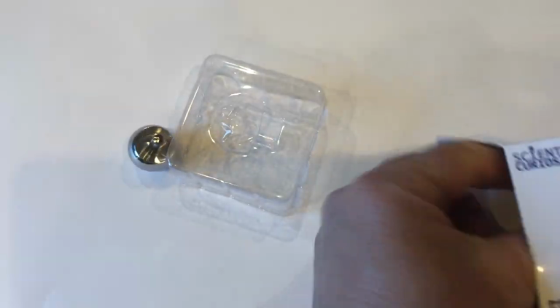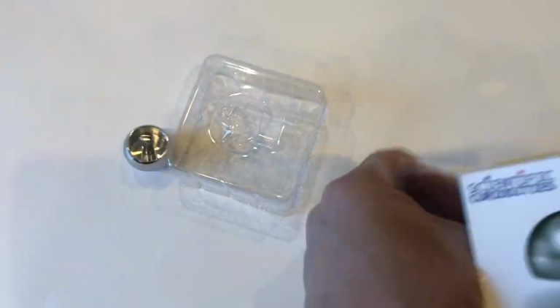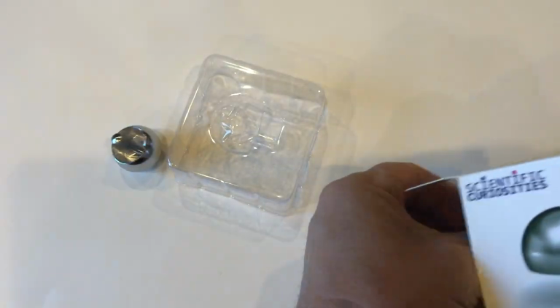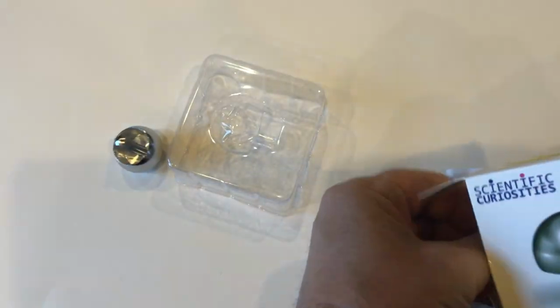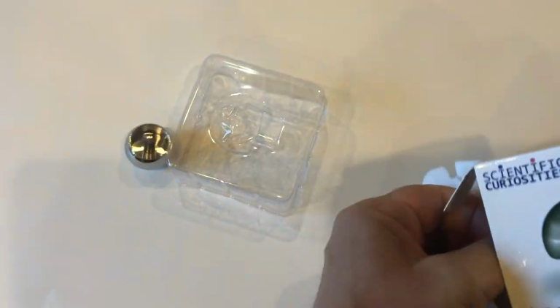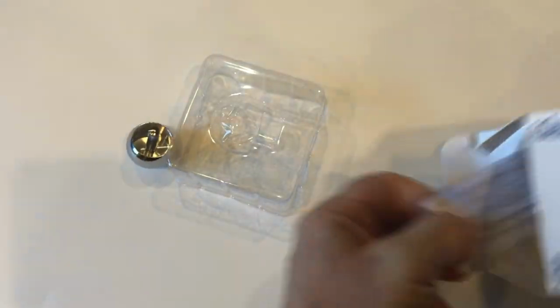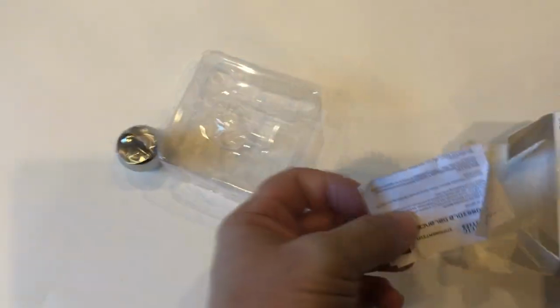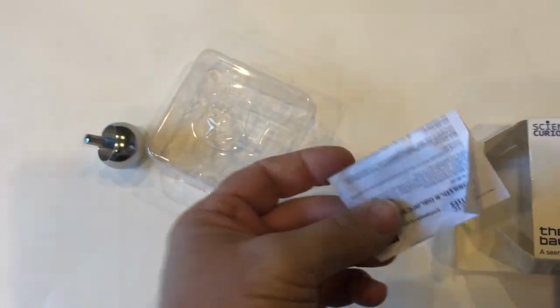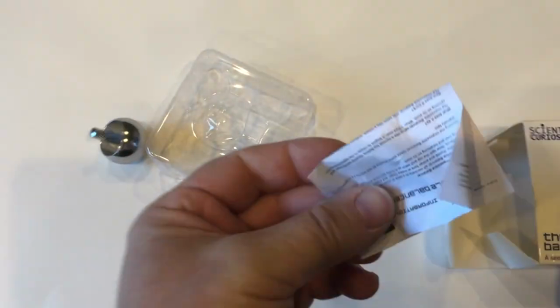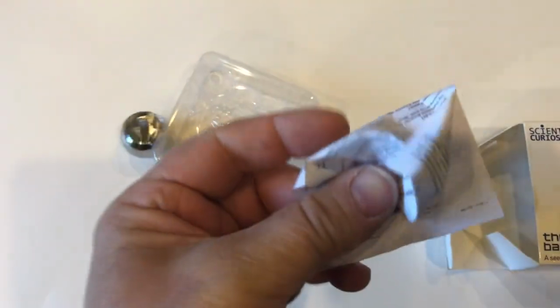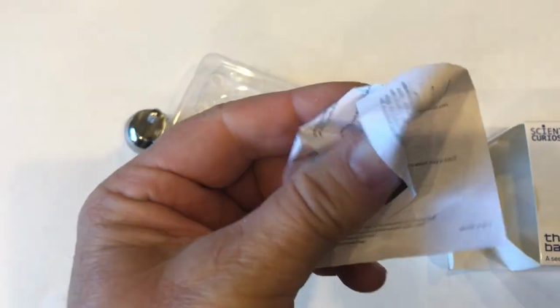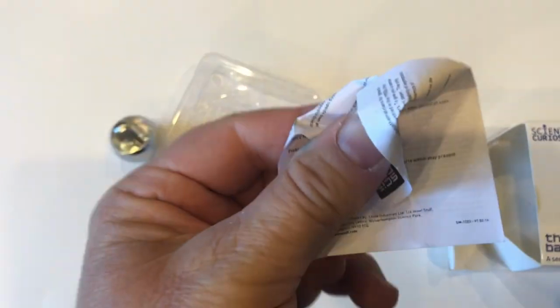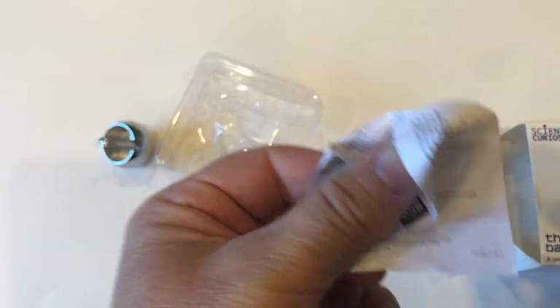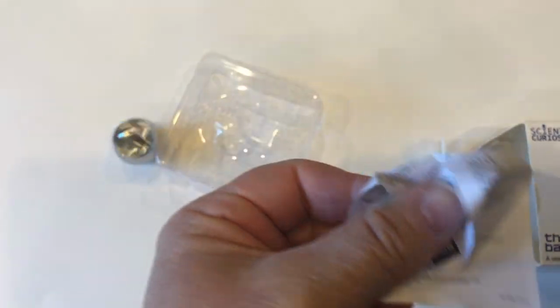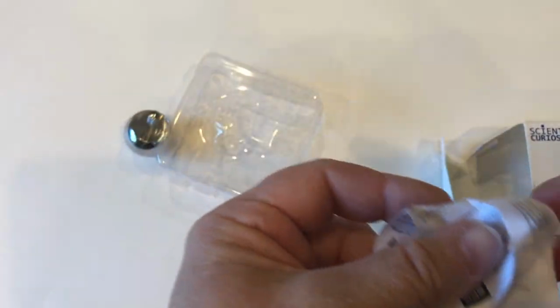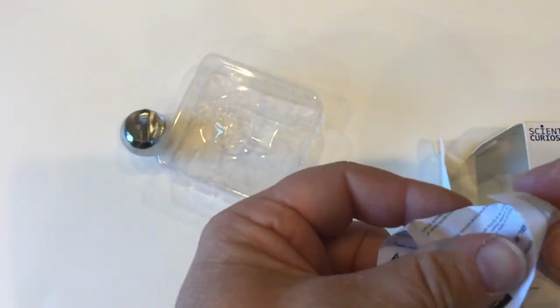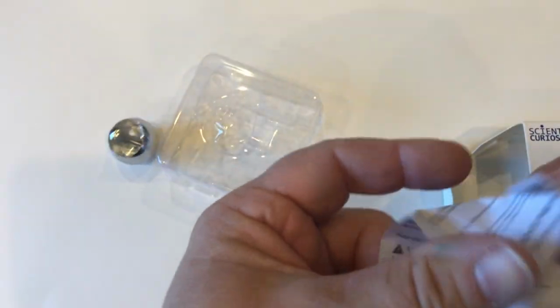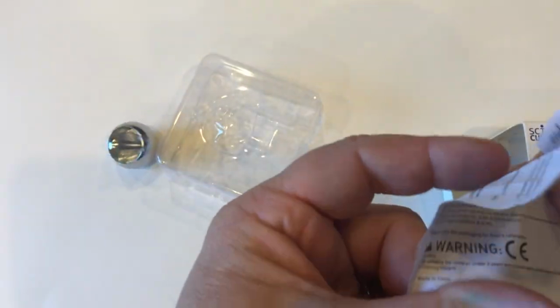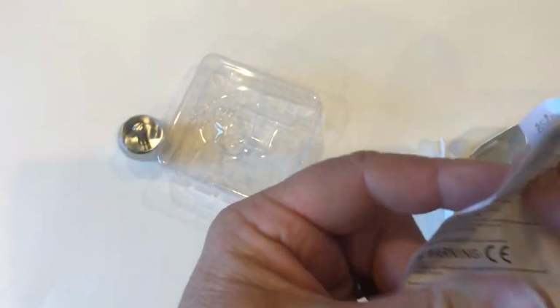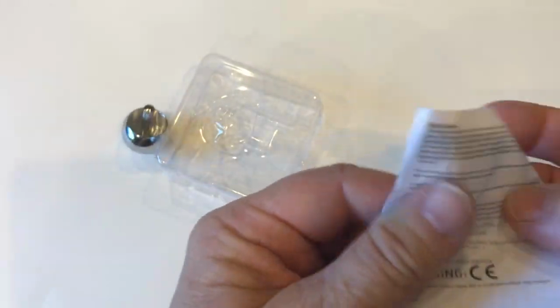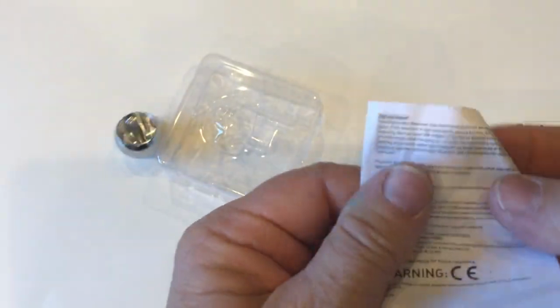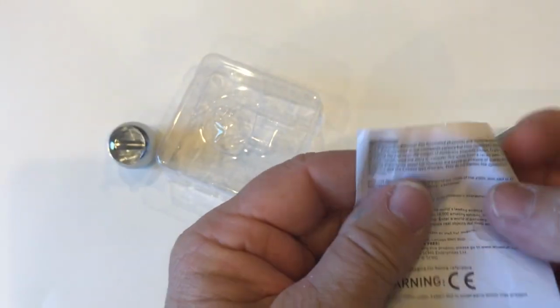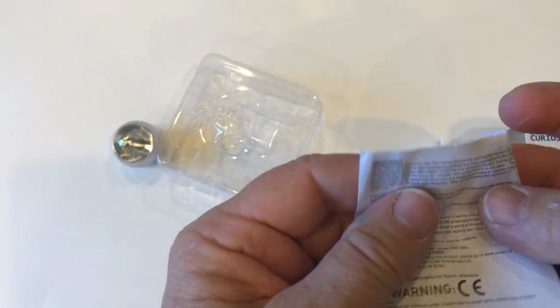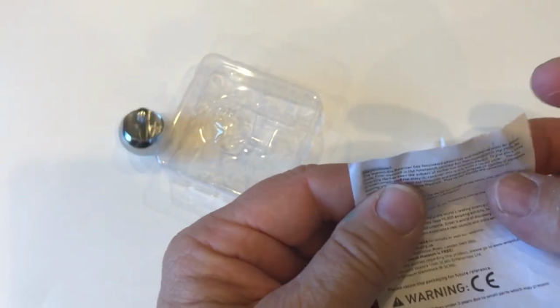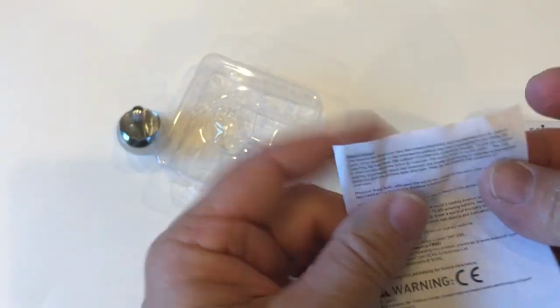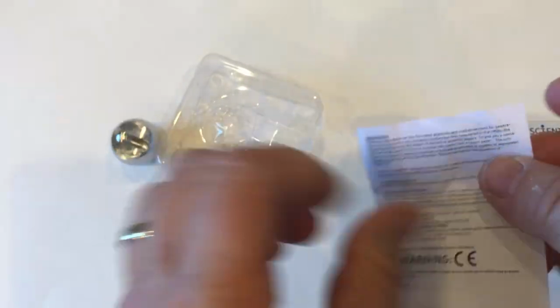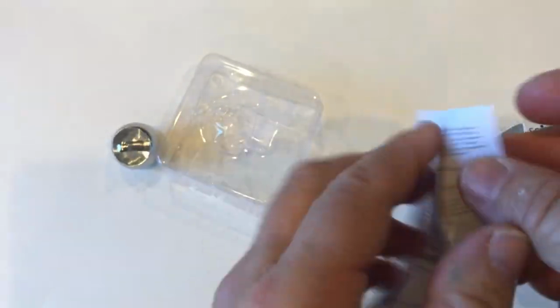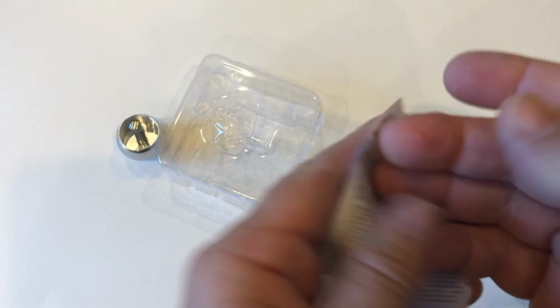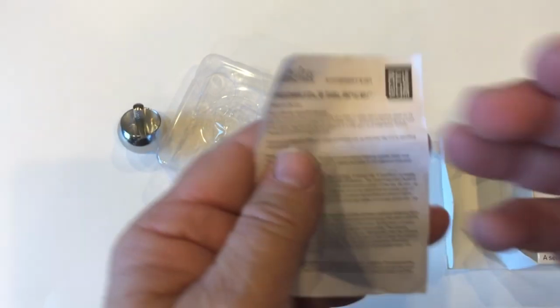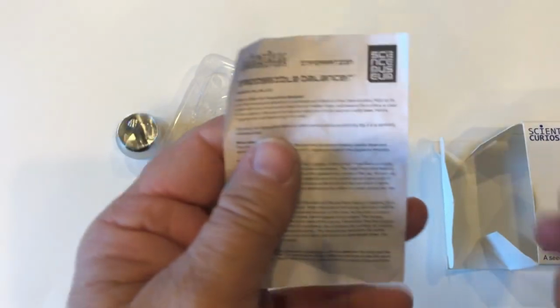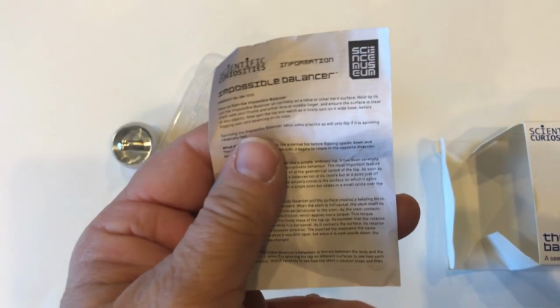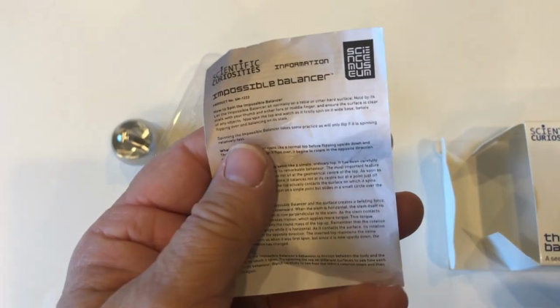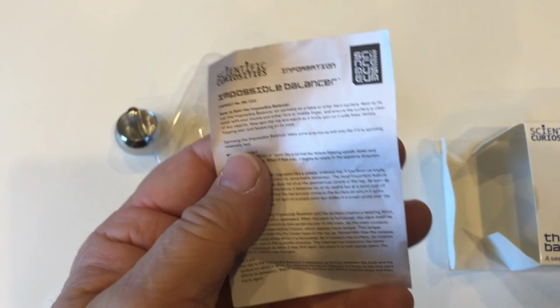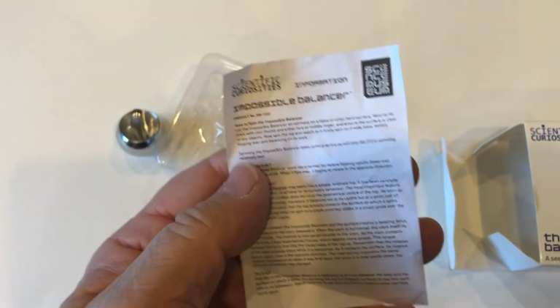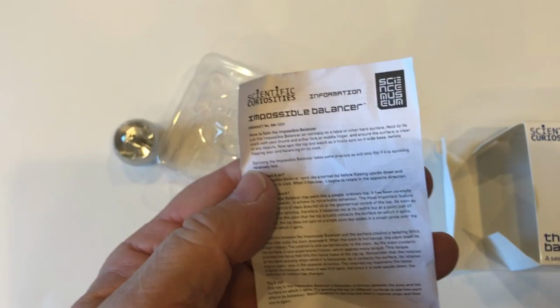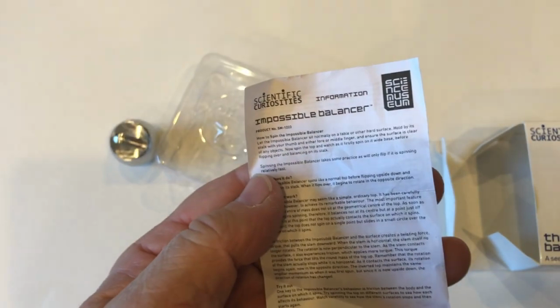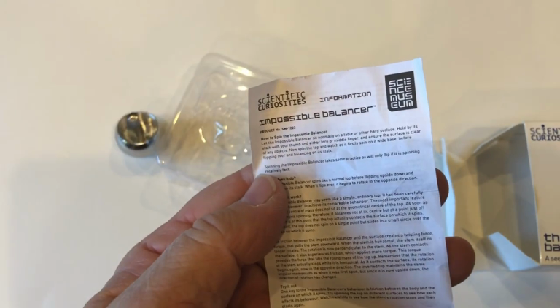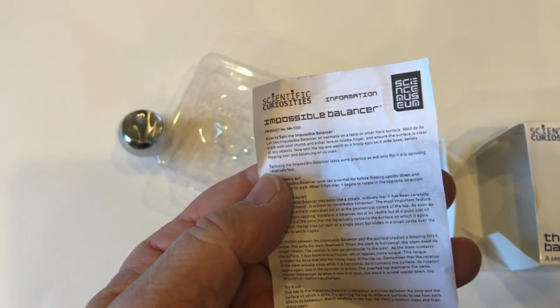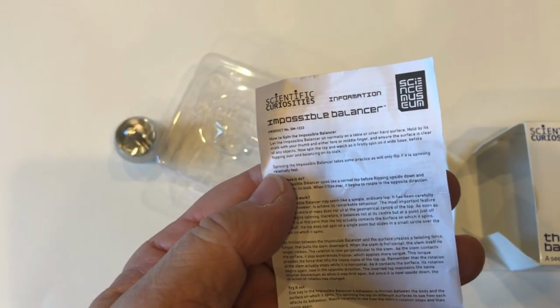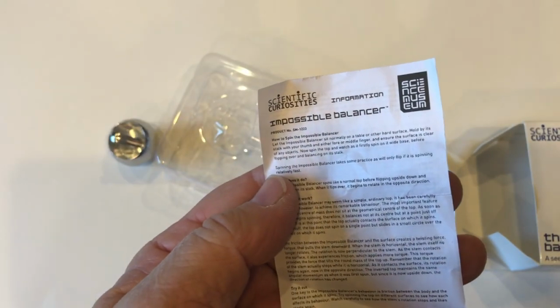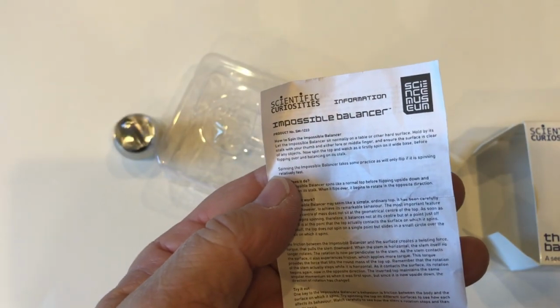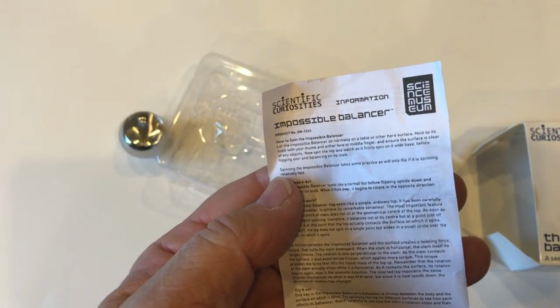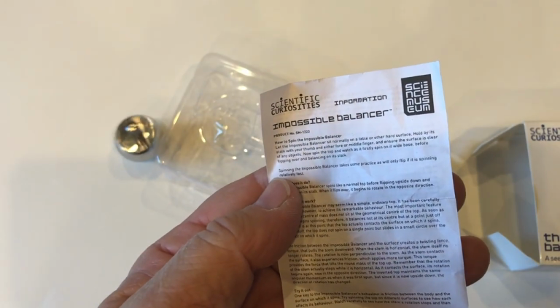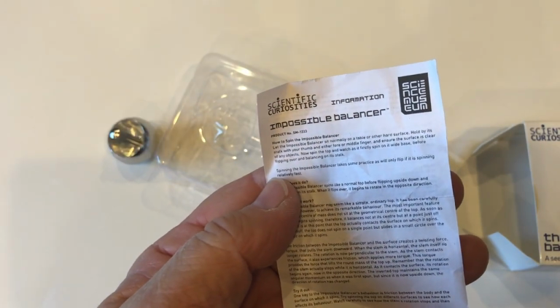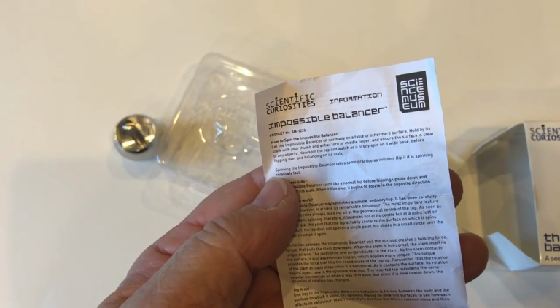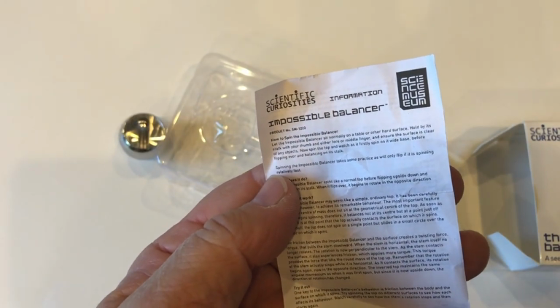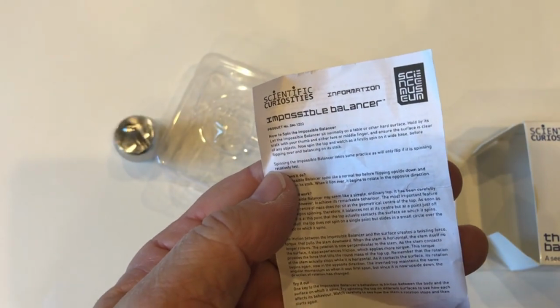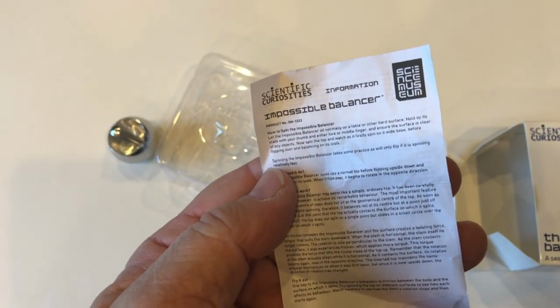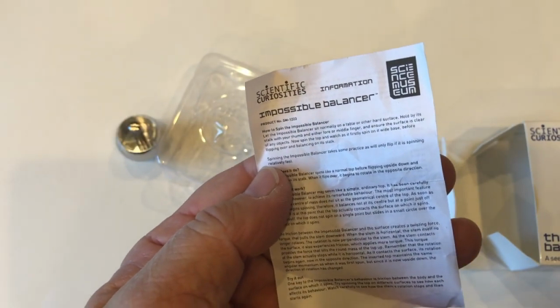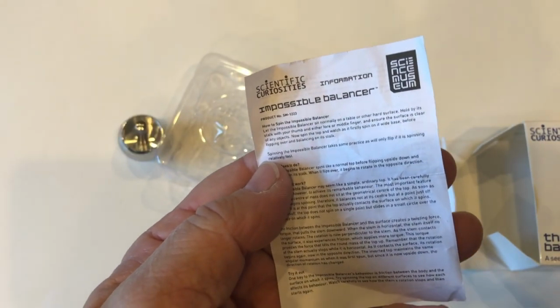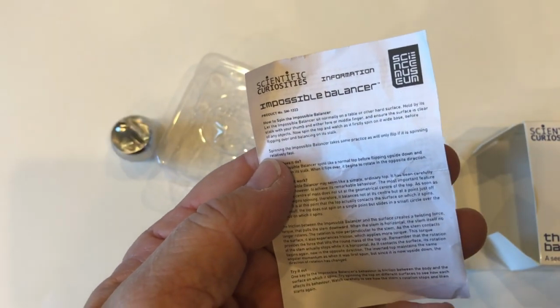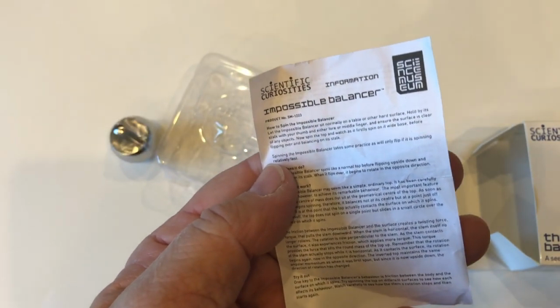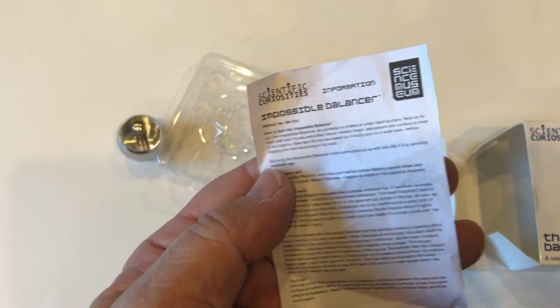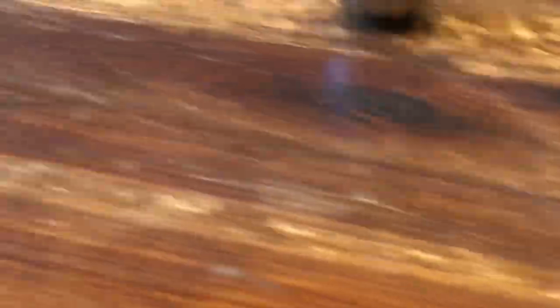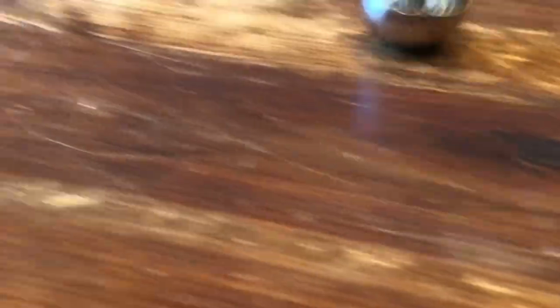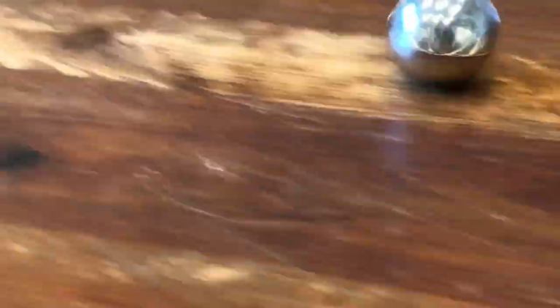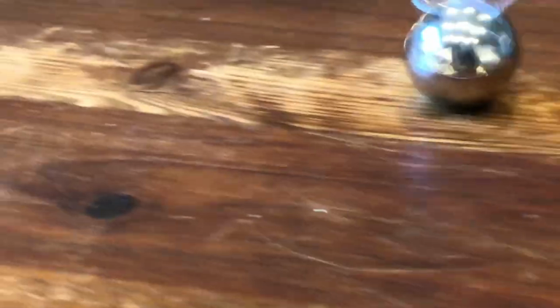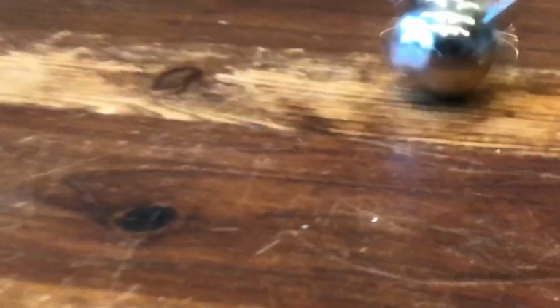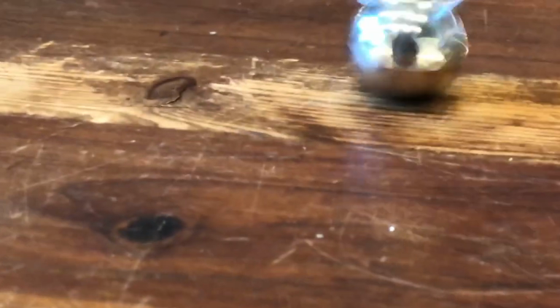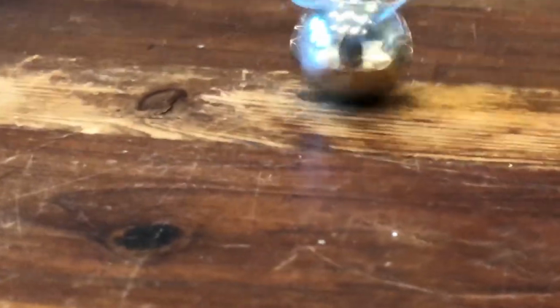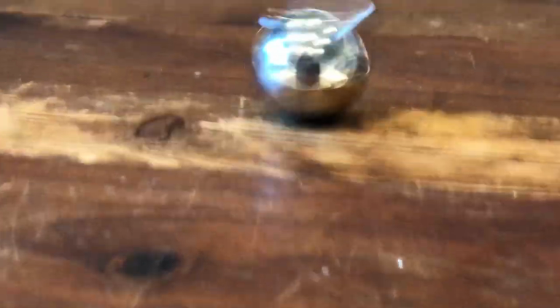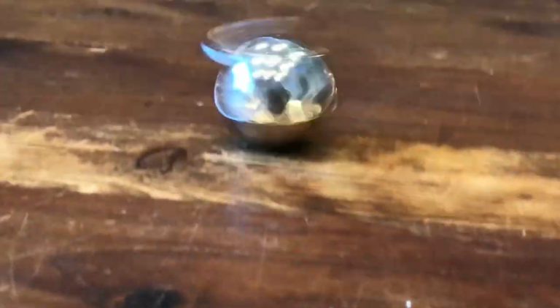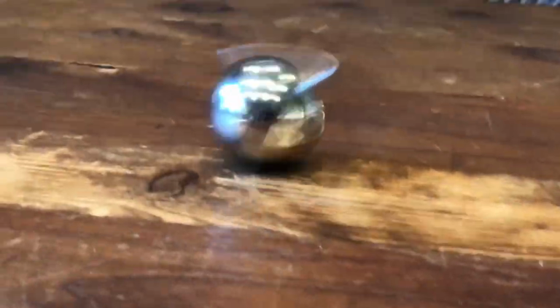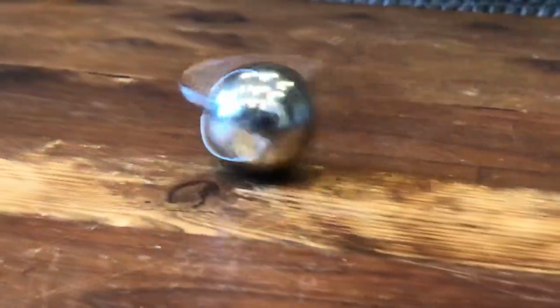As you can see here, it also comes with instructions. Spinning the Impossible Balancer takes some practice — it did take me a little while to get it down pat.